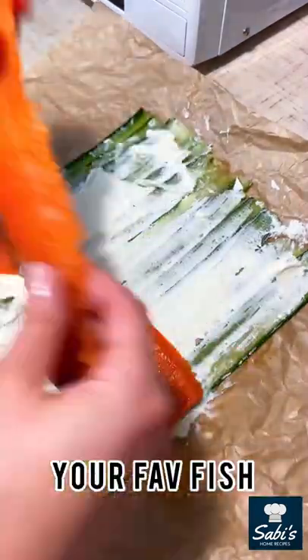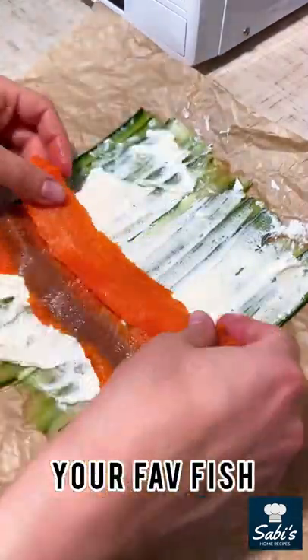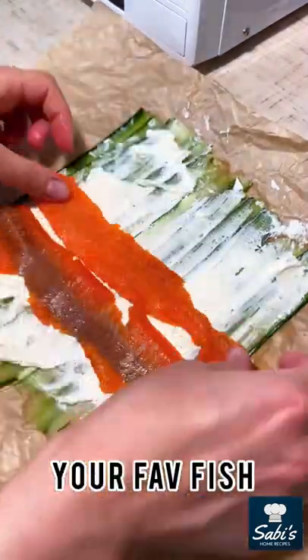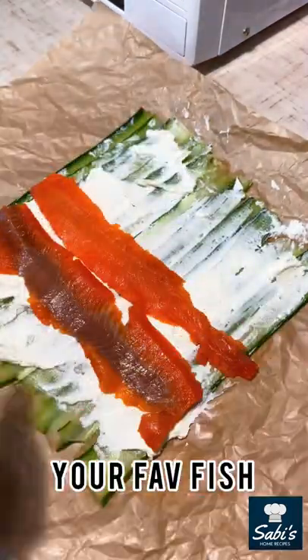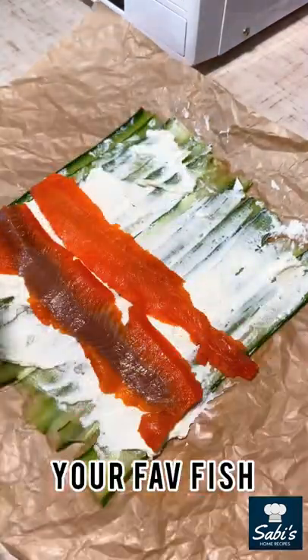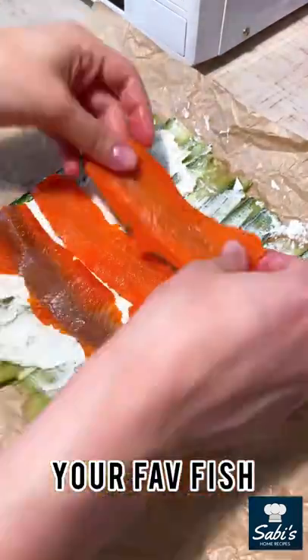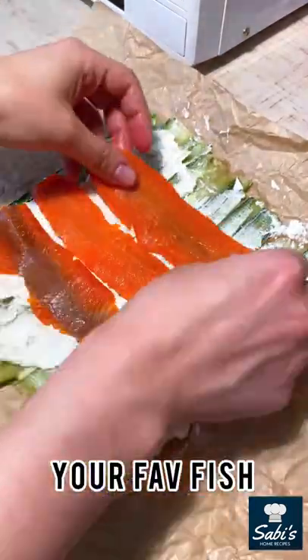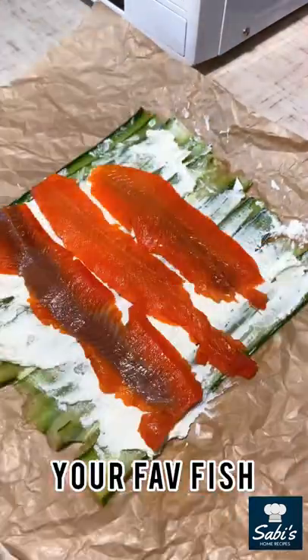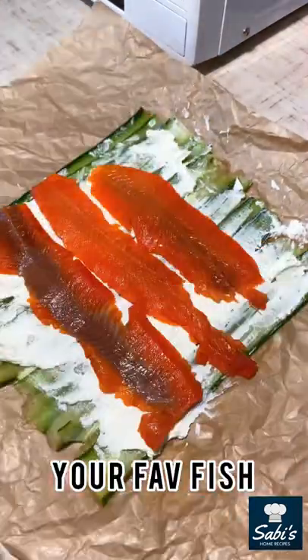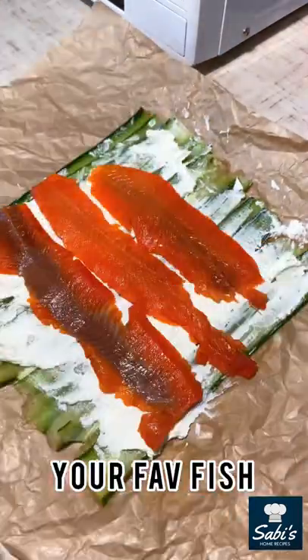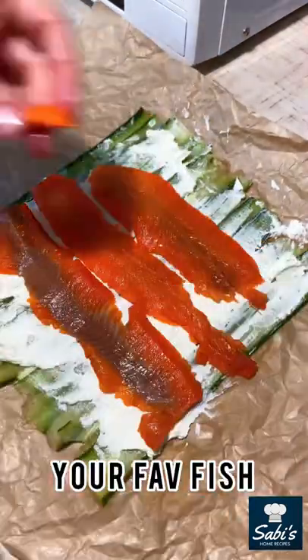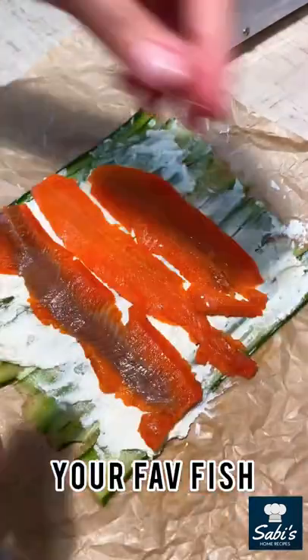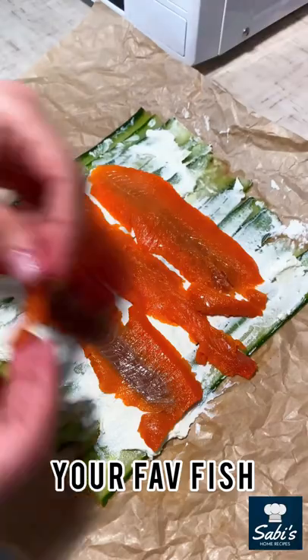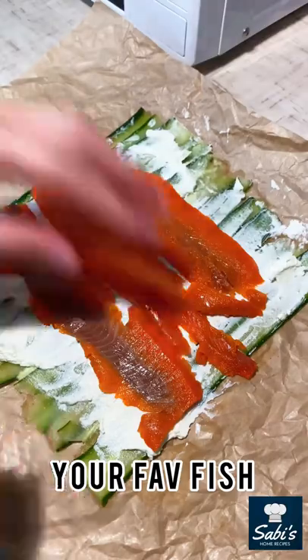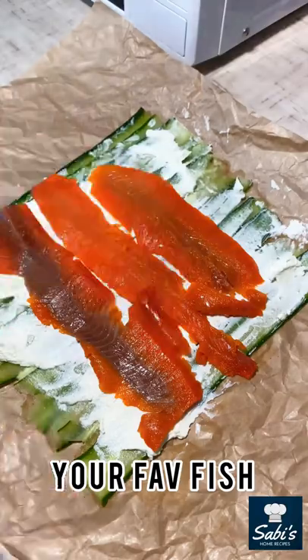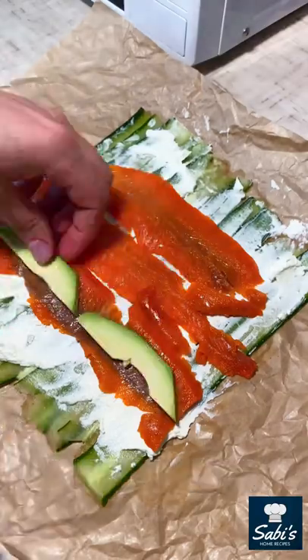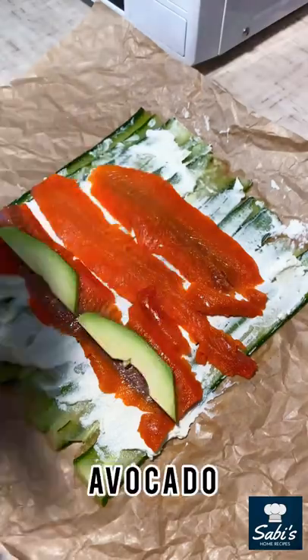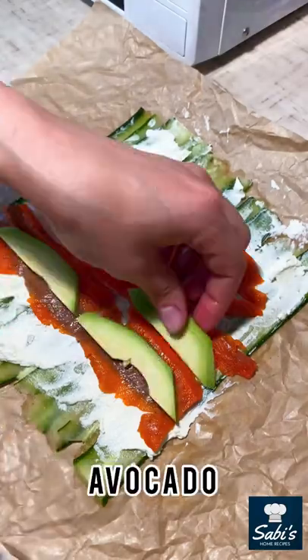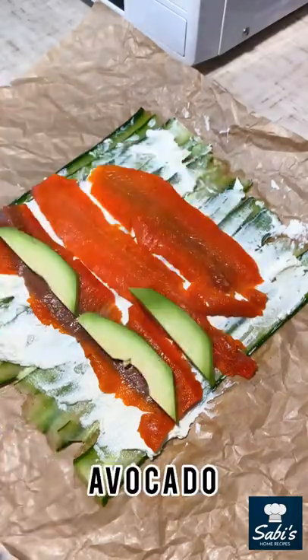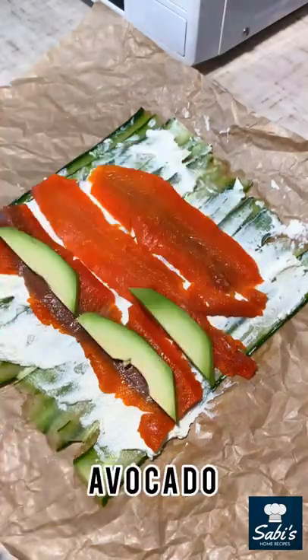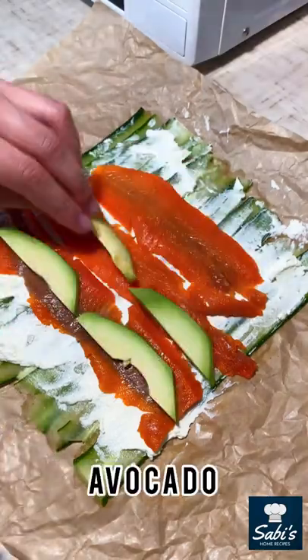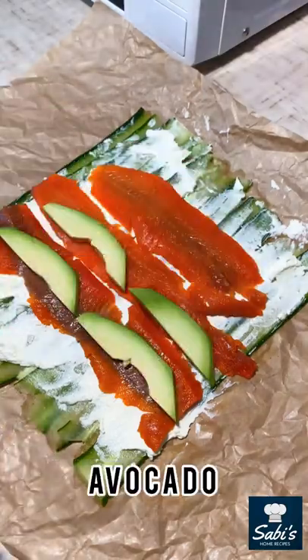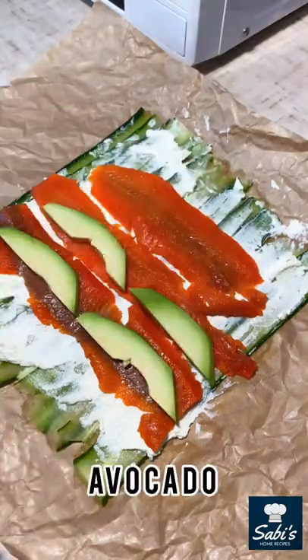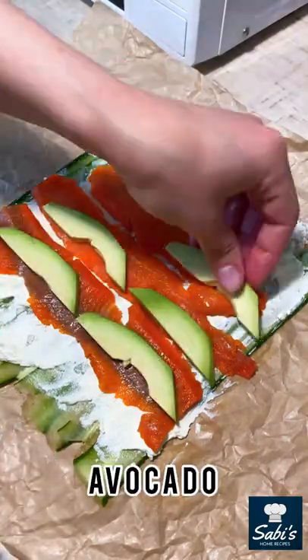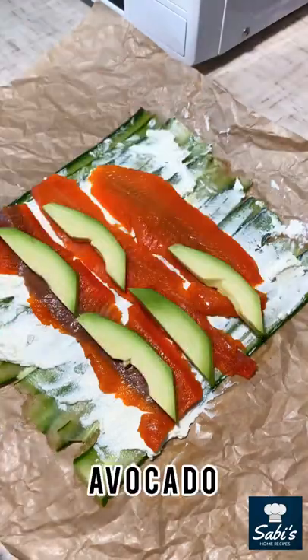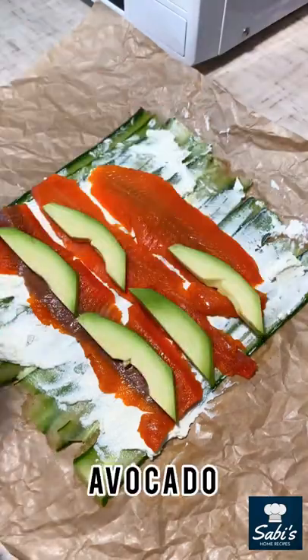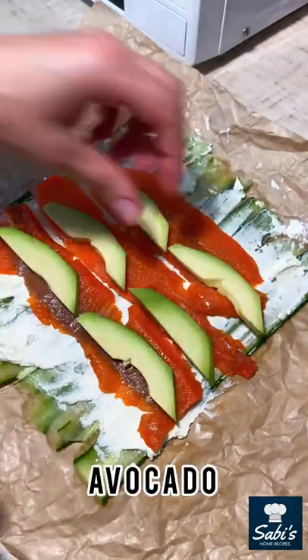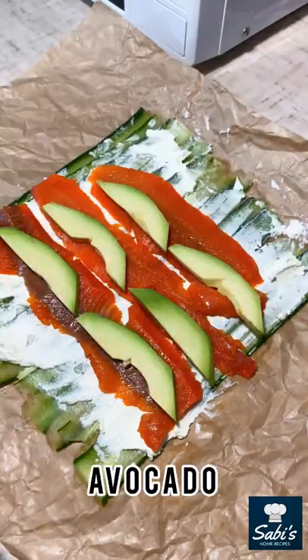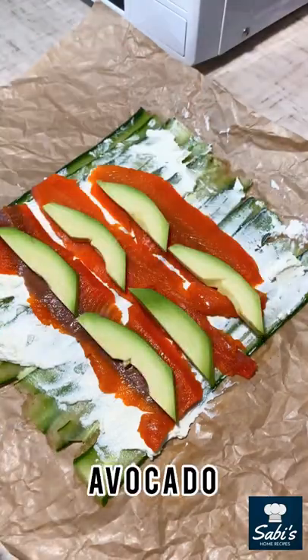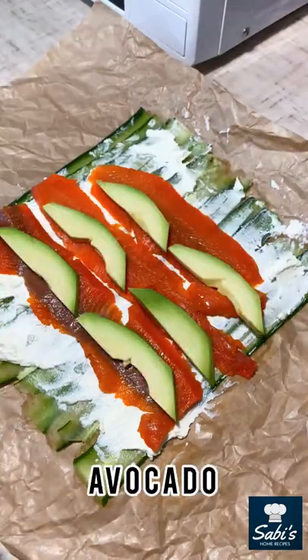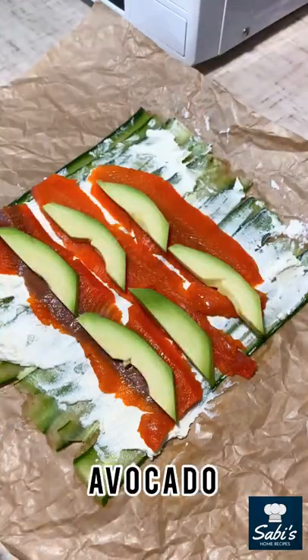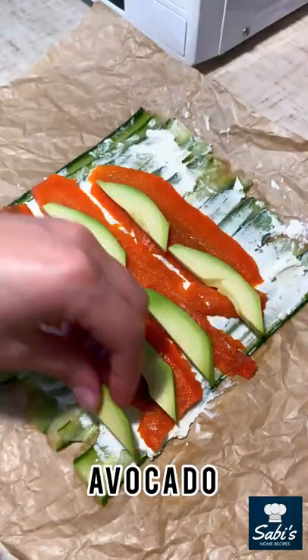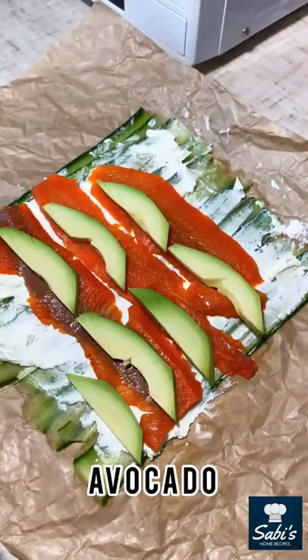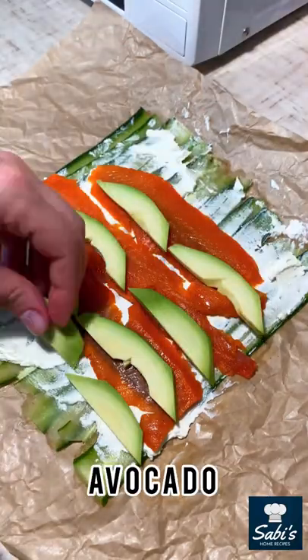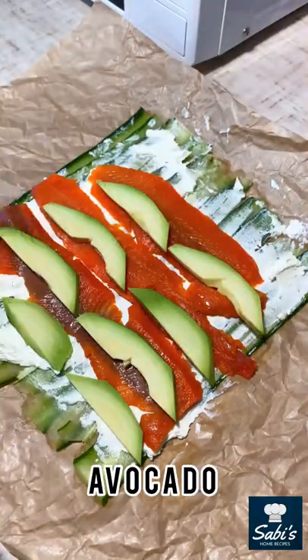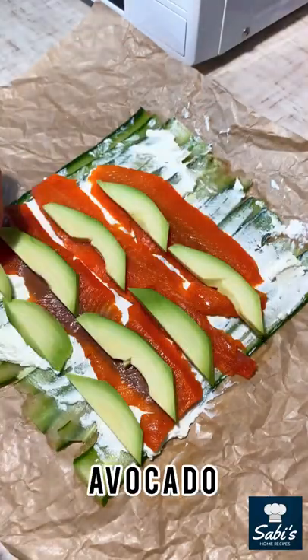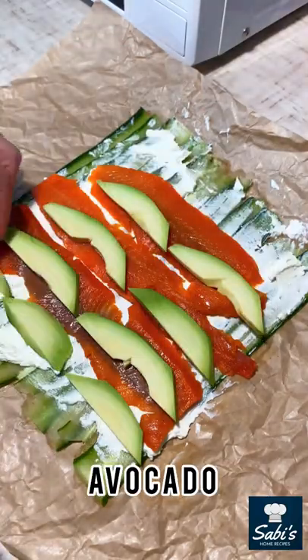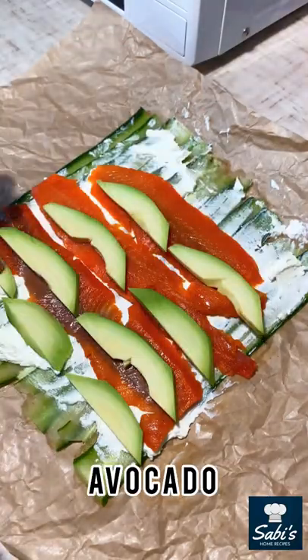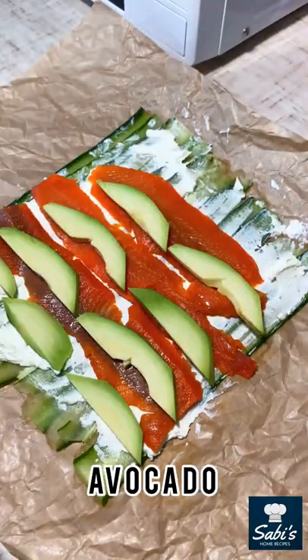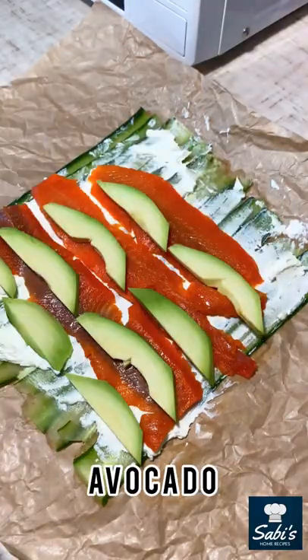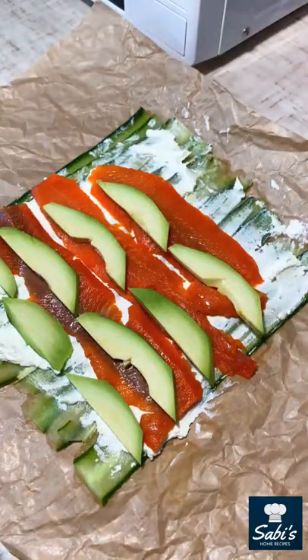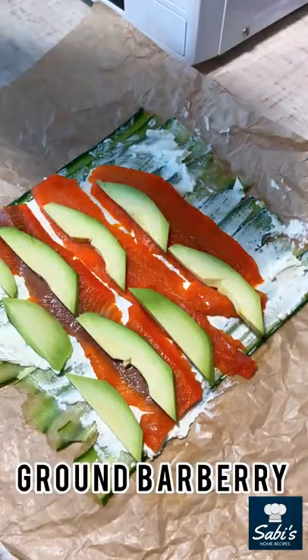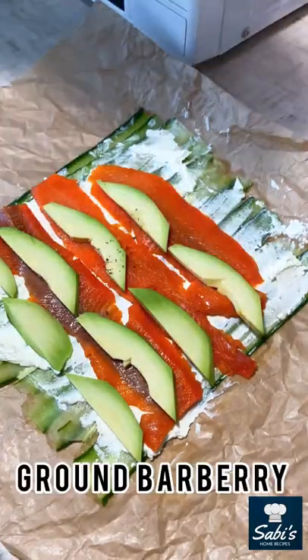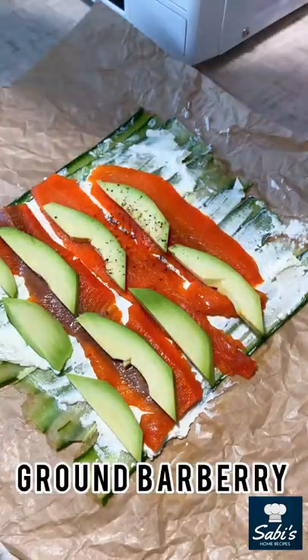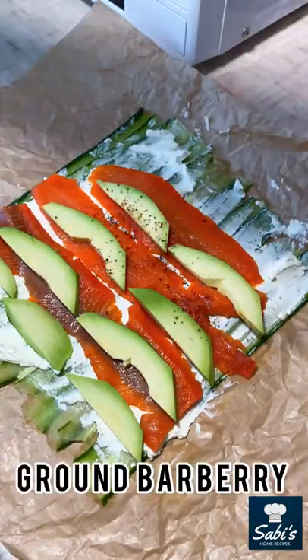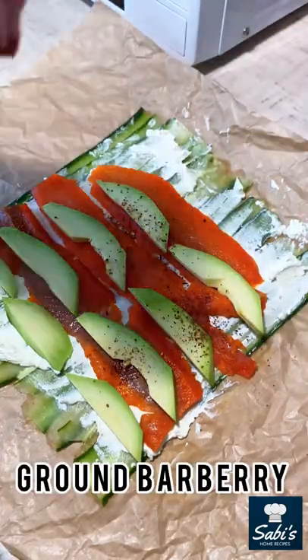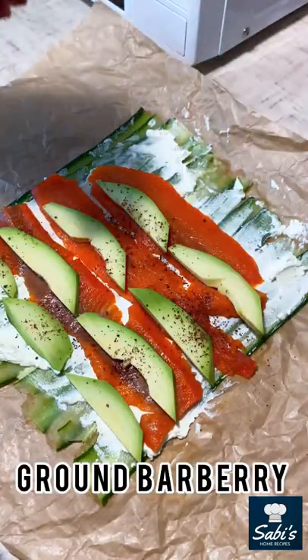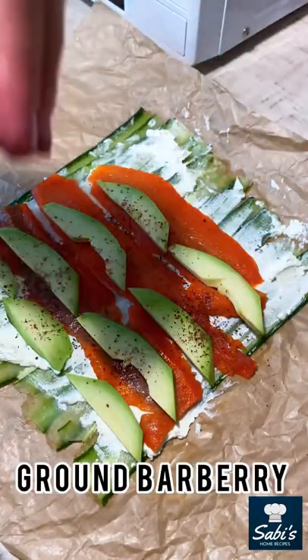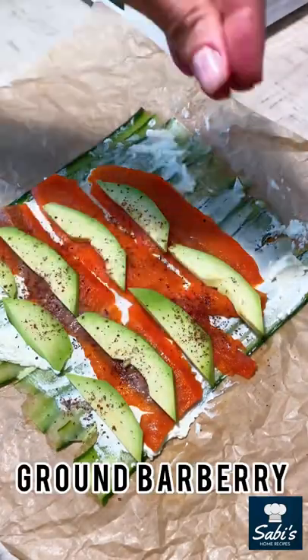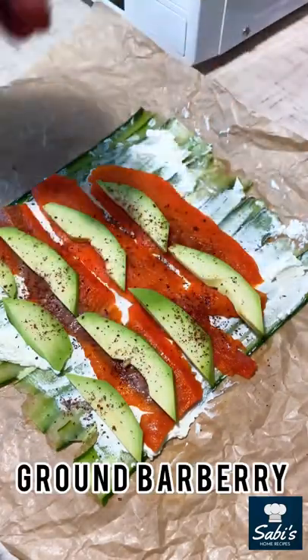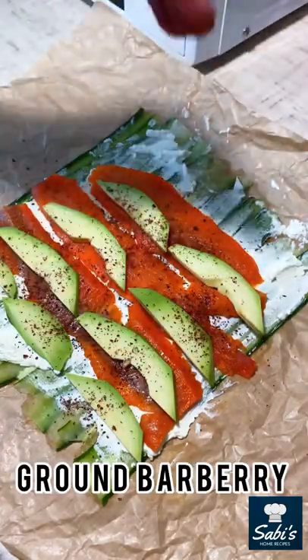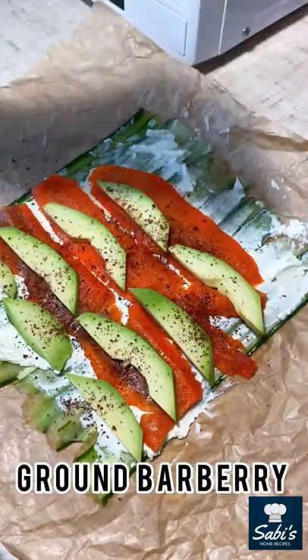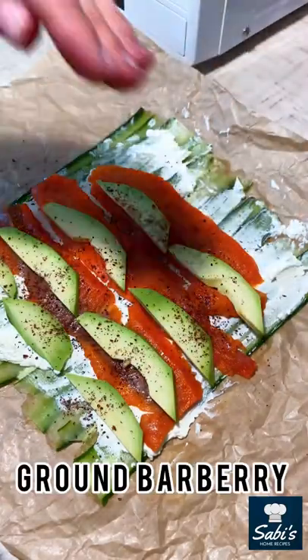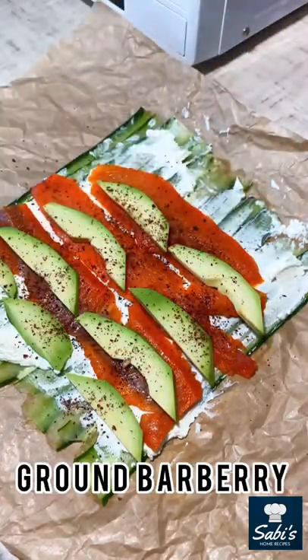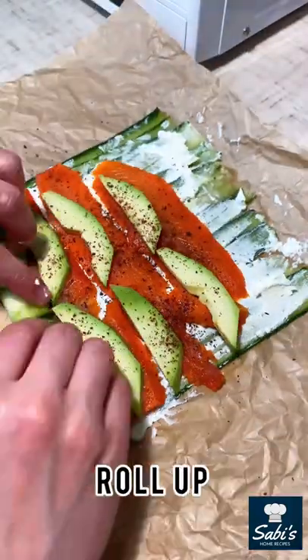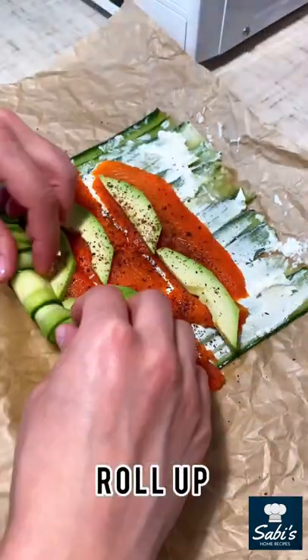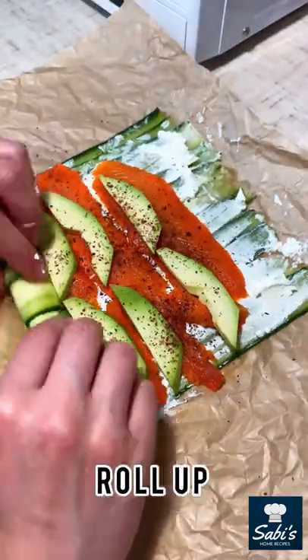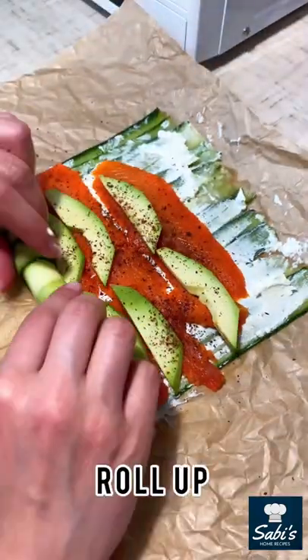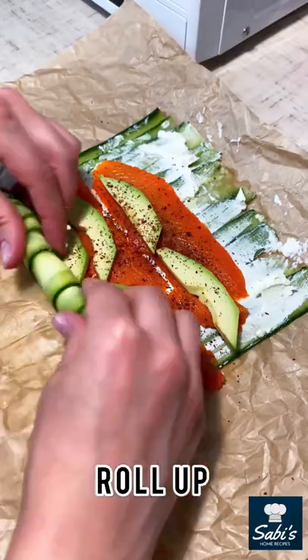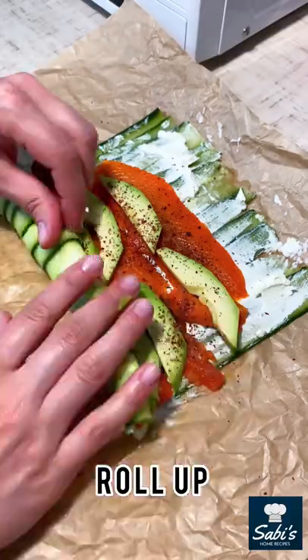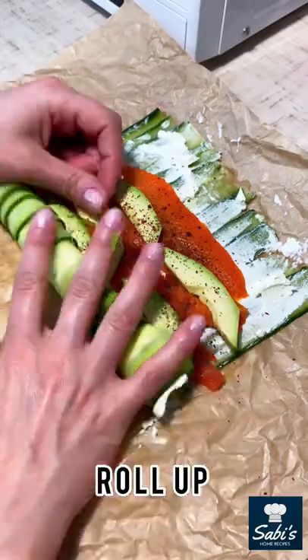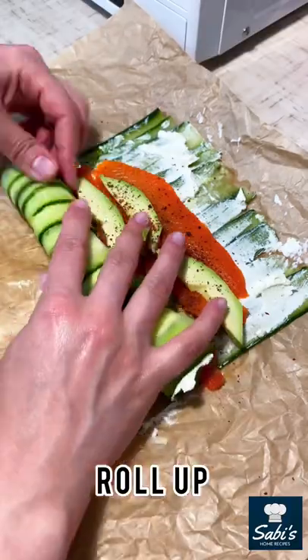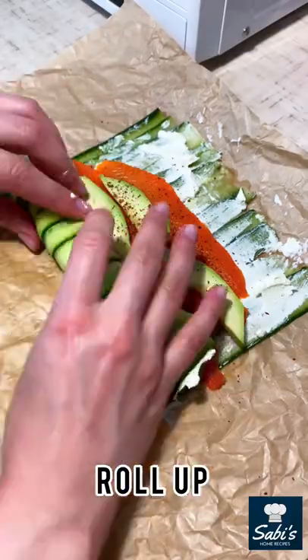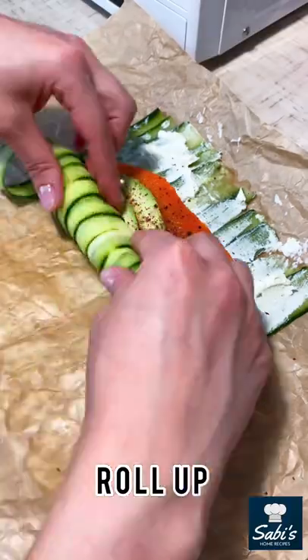Add some fish and avocados, sprinkle with ground barberry, and roll it up. You can use toothpicks to secure if you want.